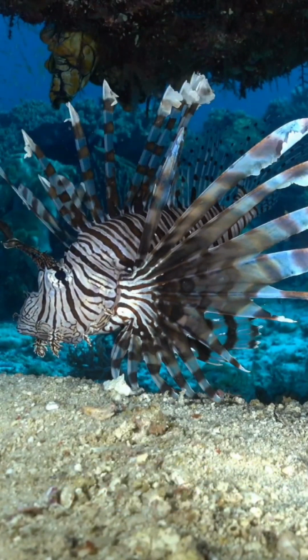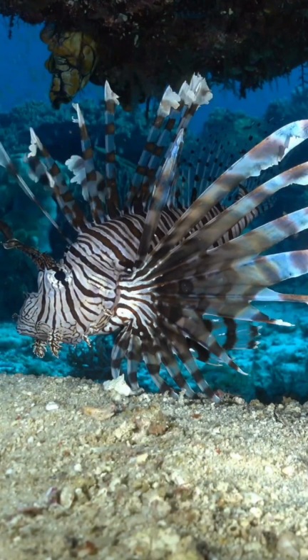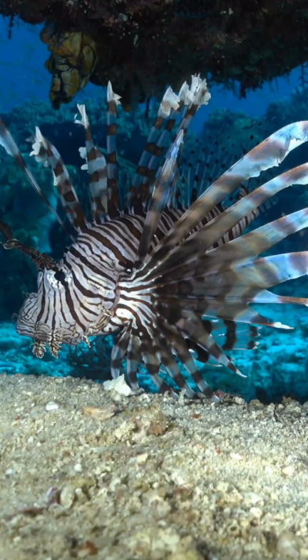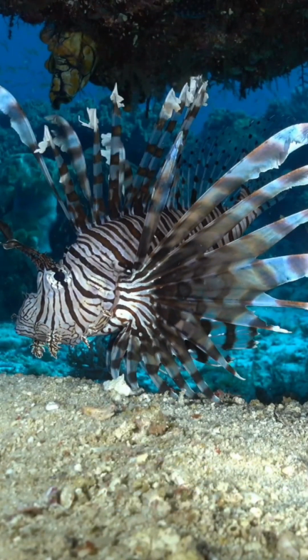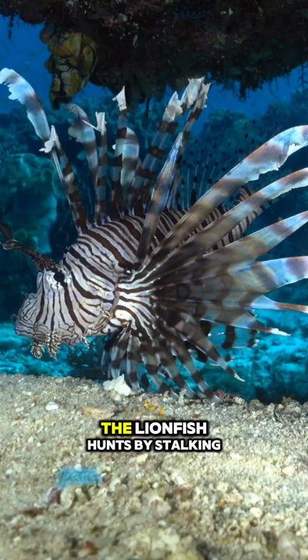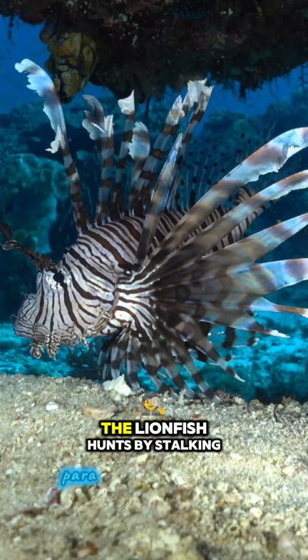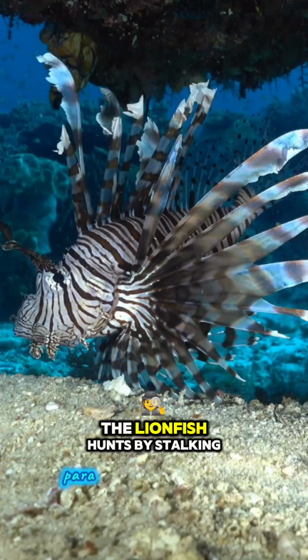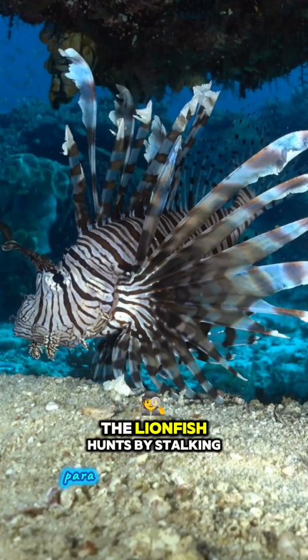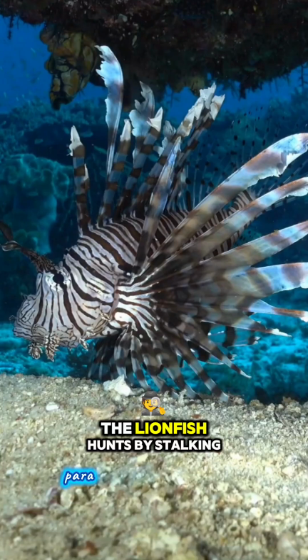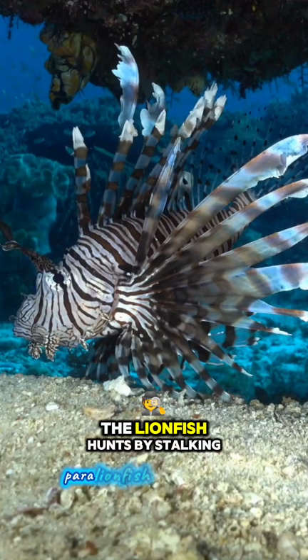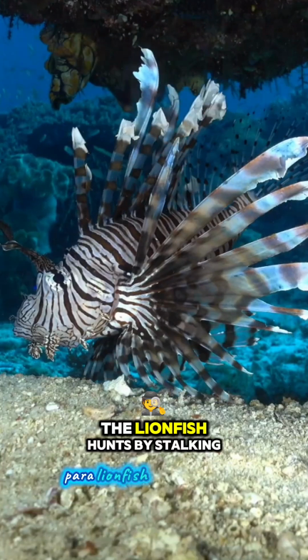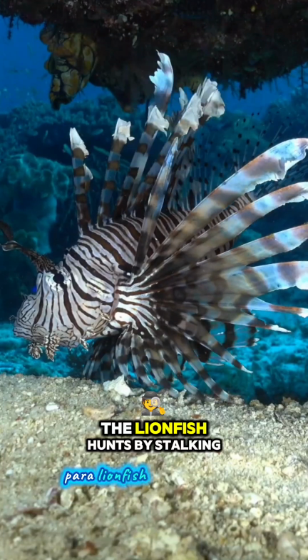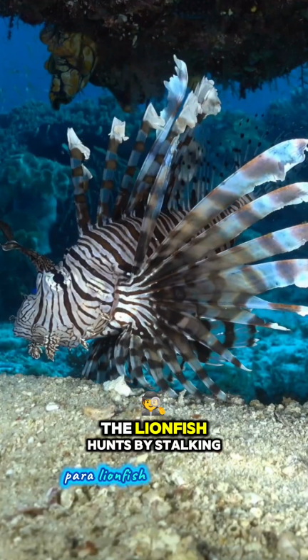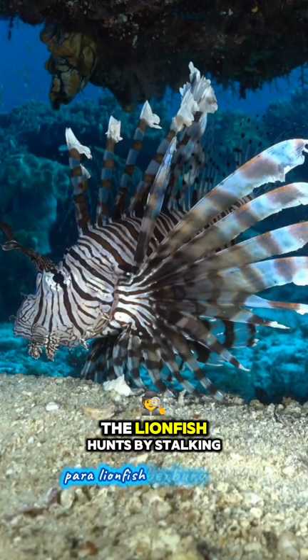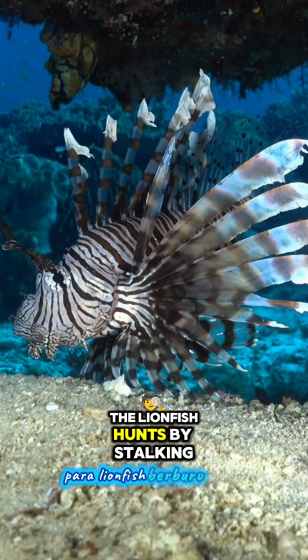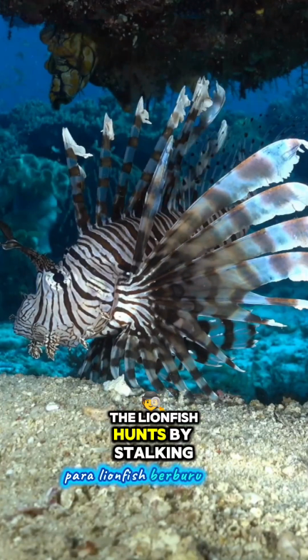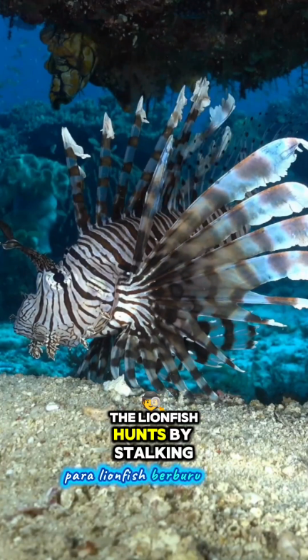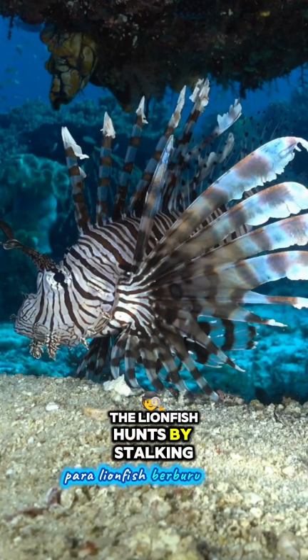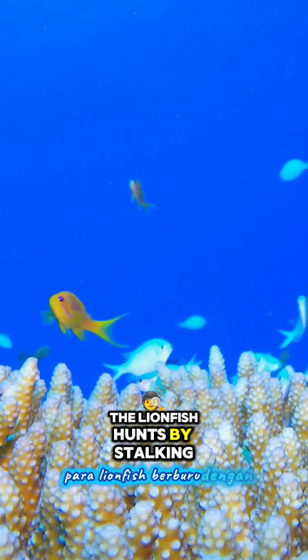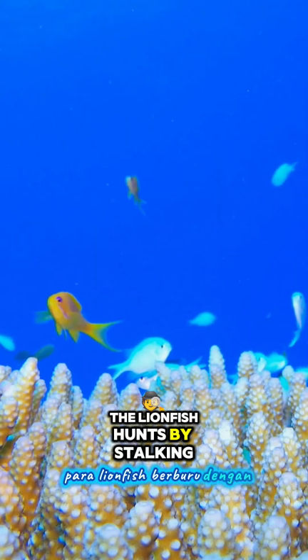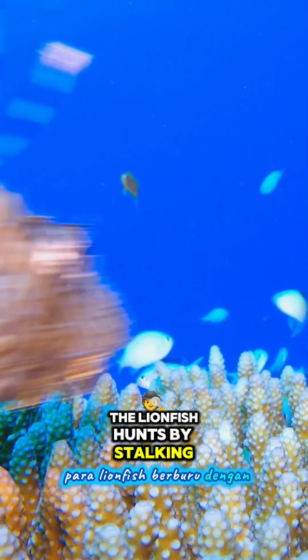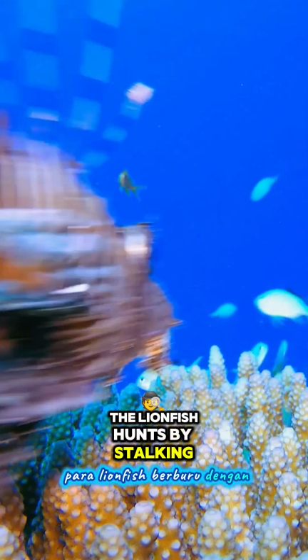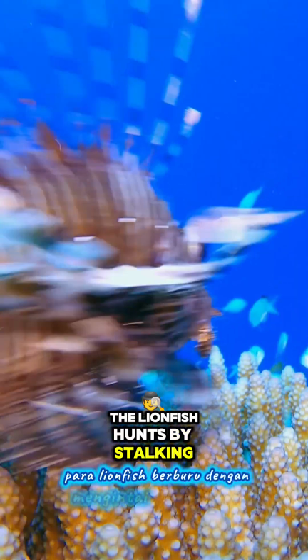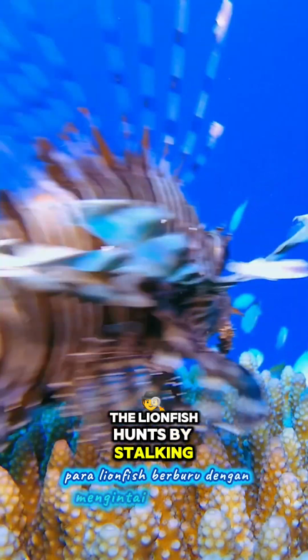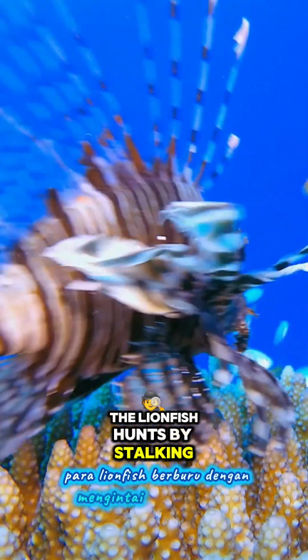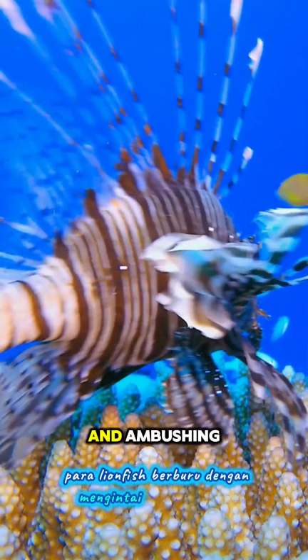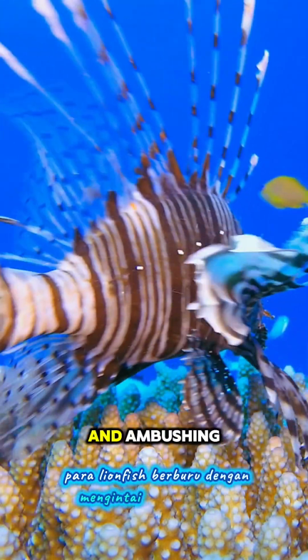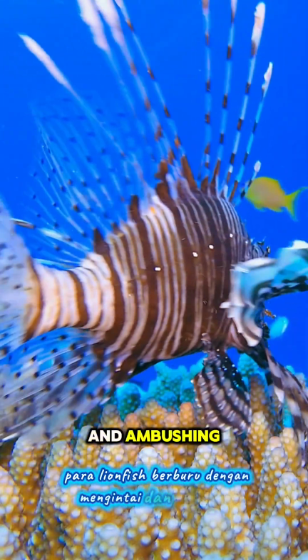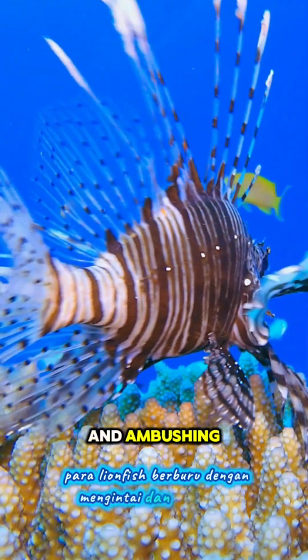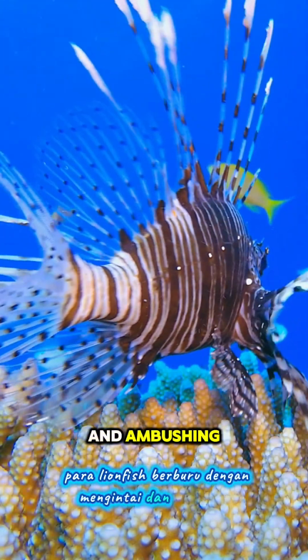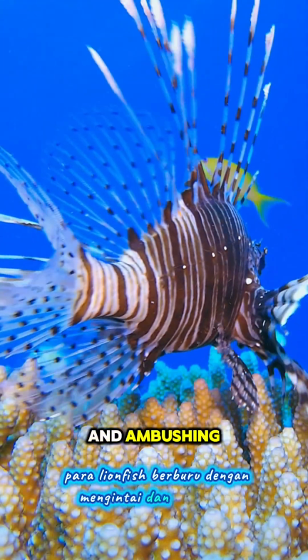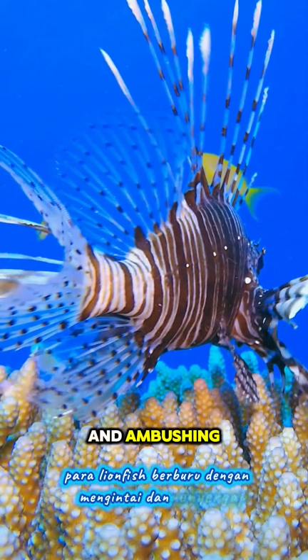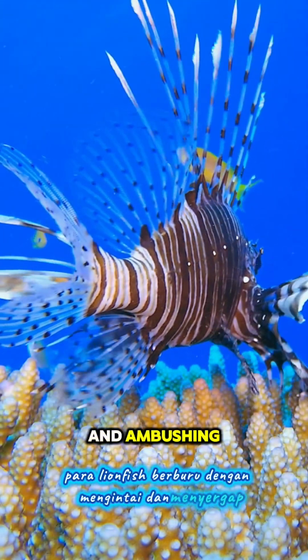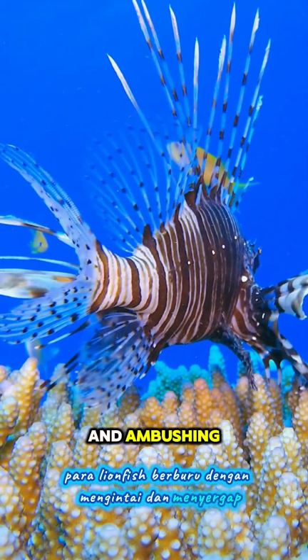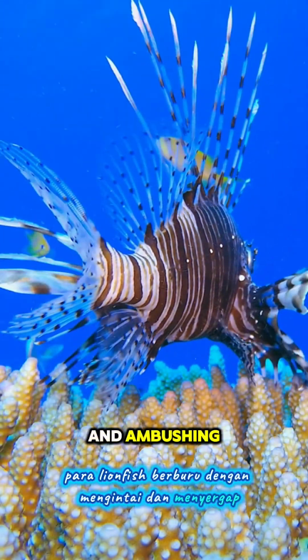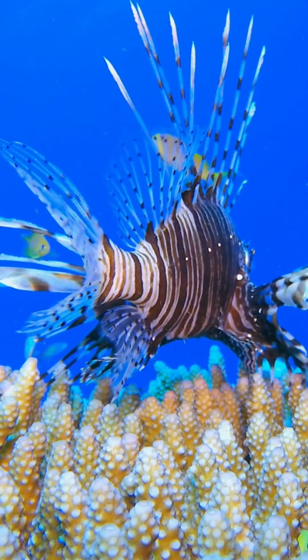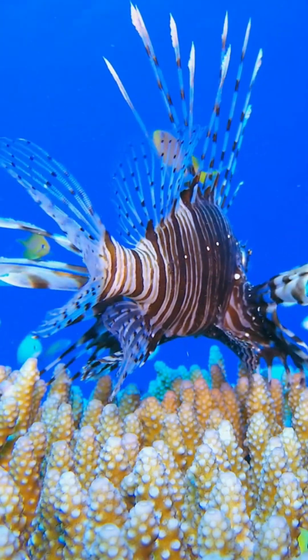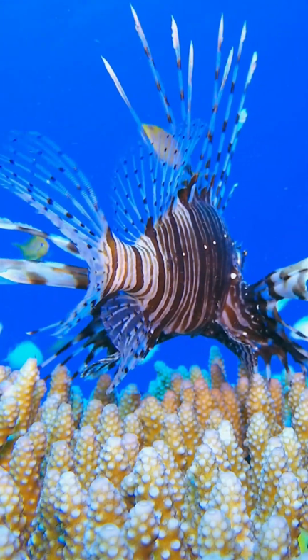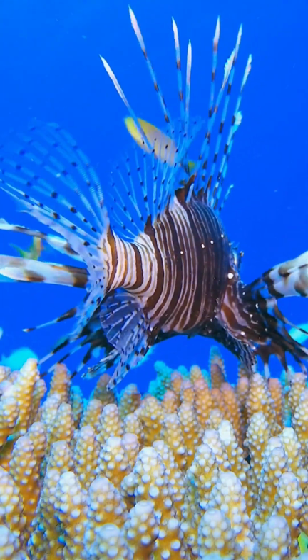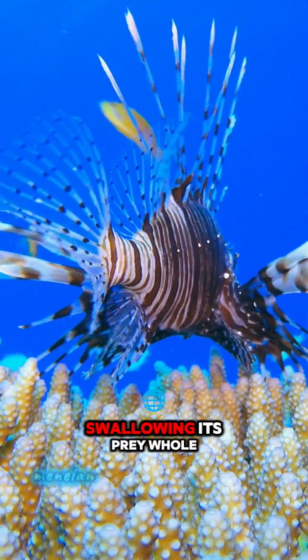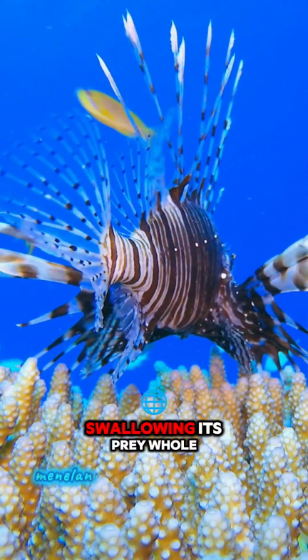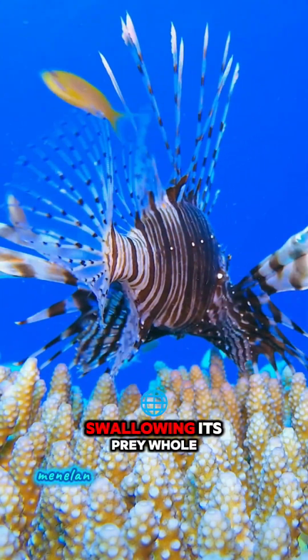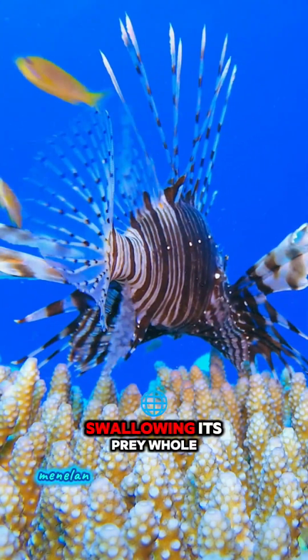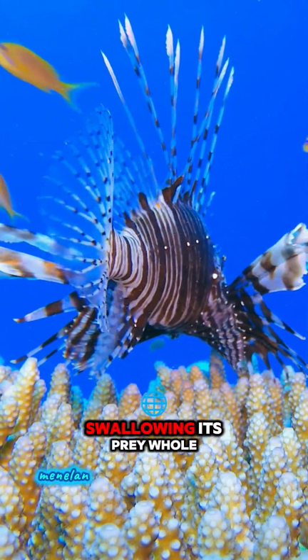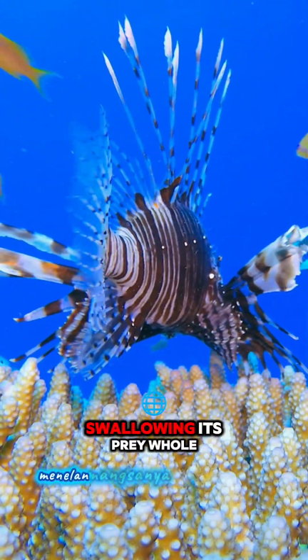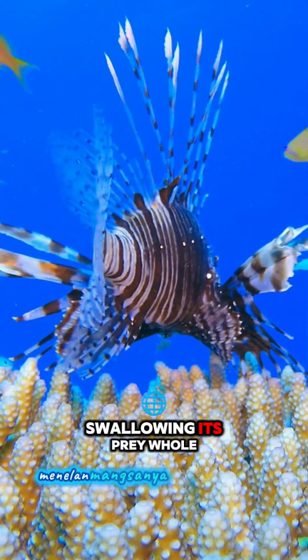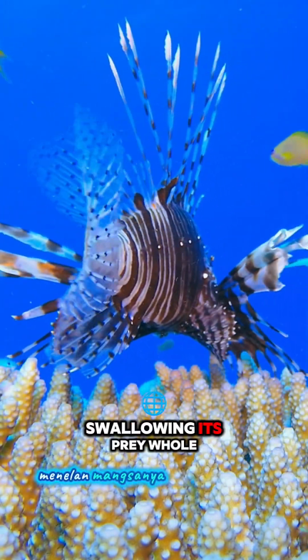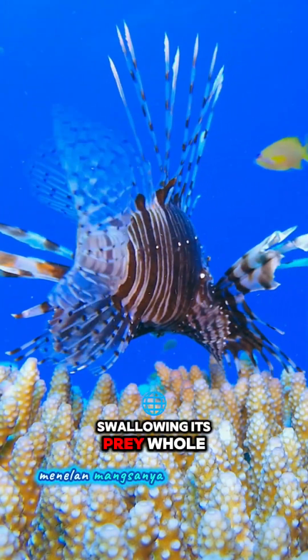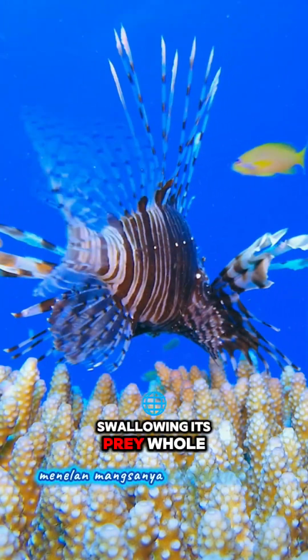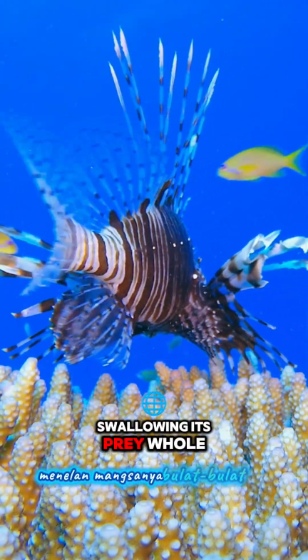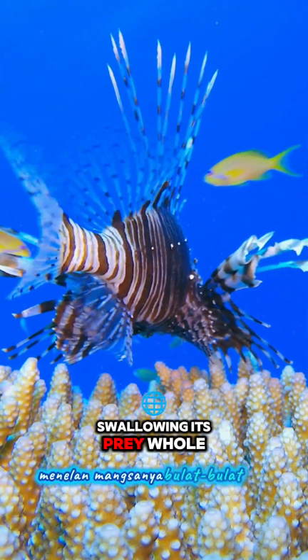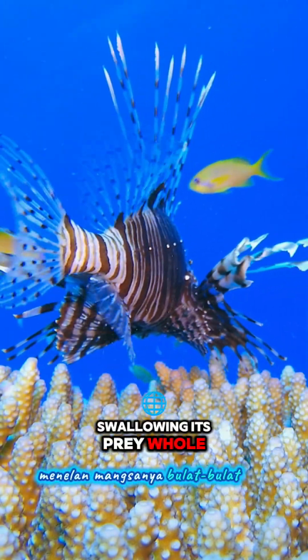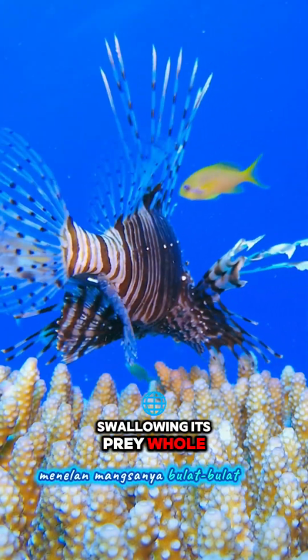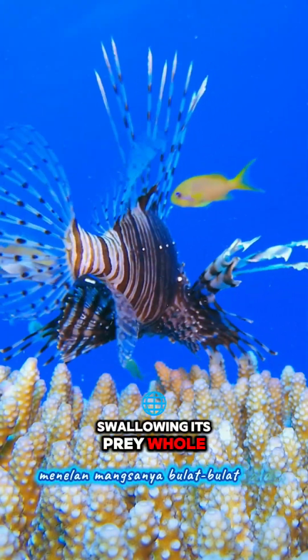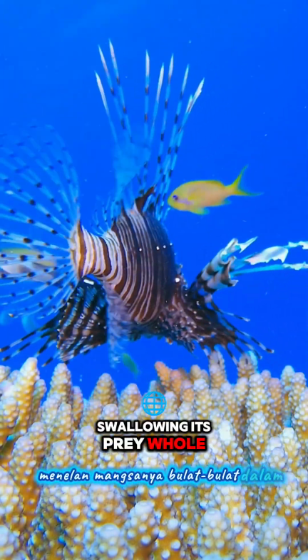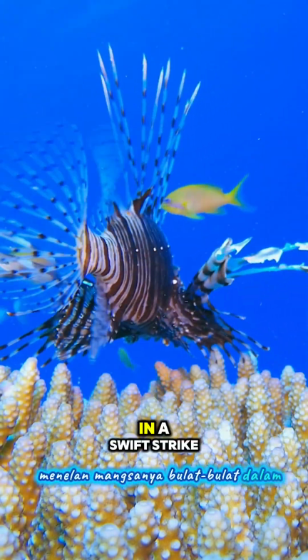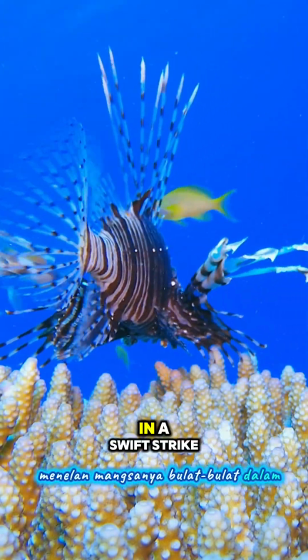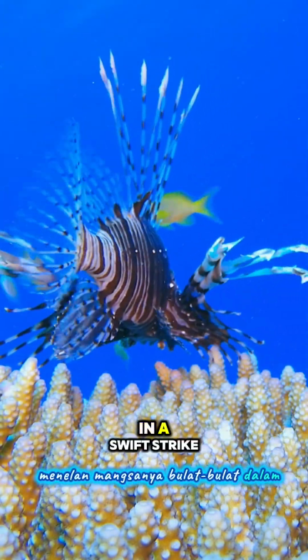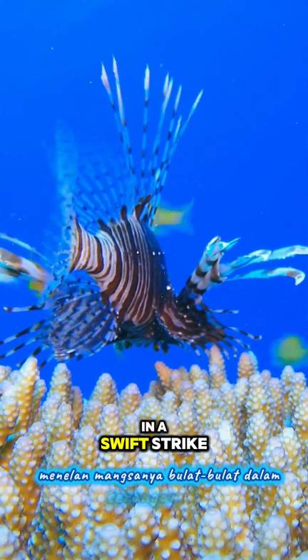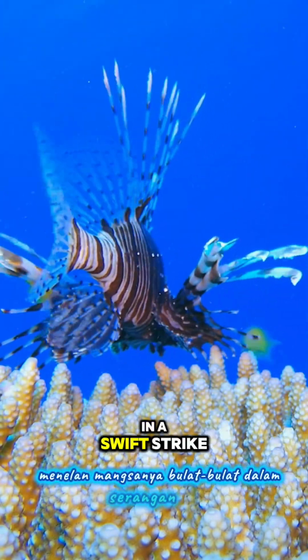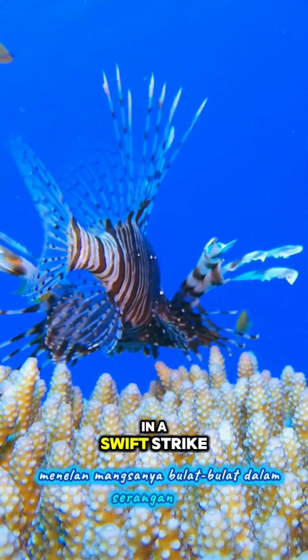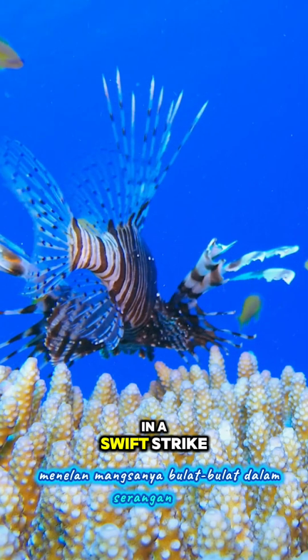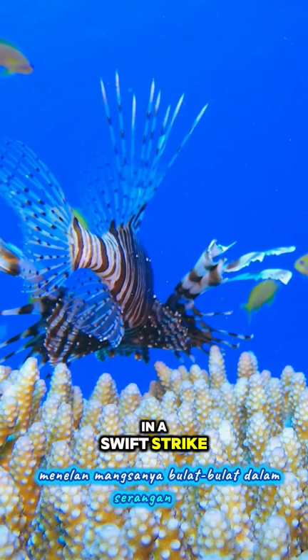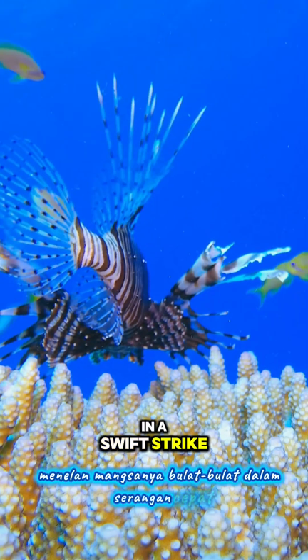The lionfish hunts by stalking and ambushing, swallowing its prey whole in a swift strike.